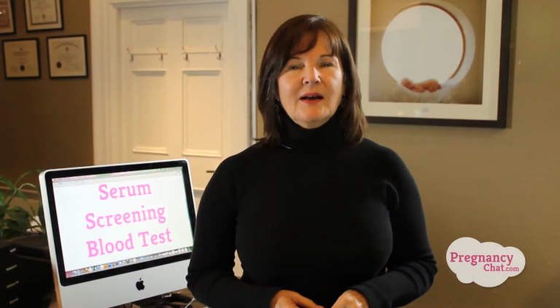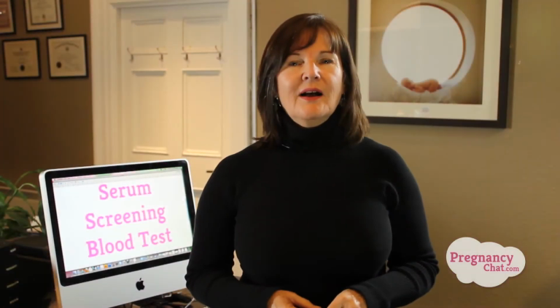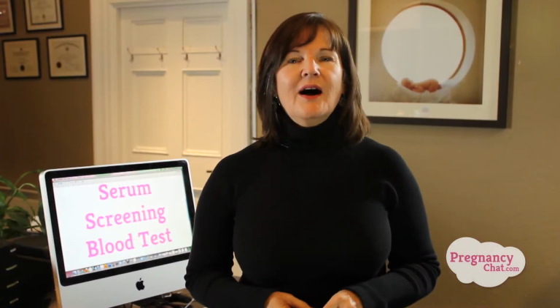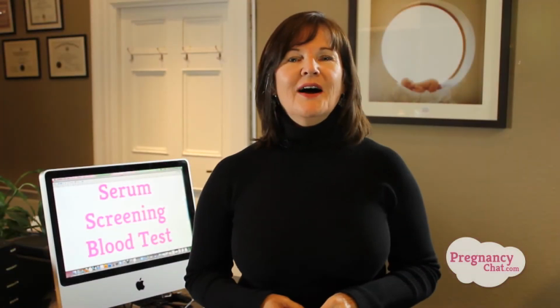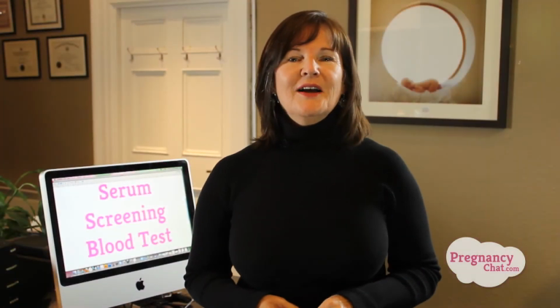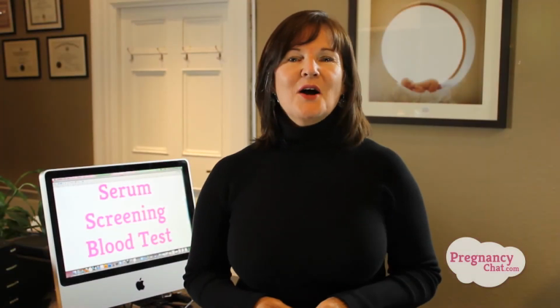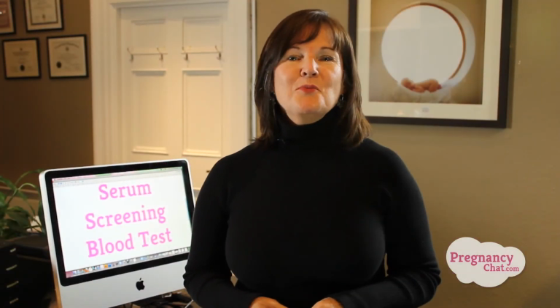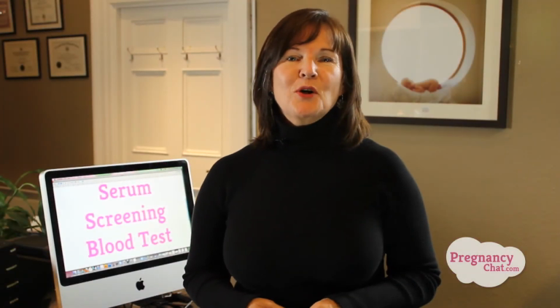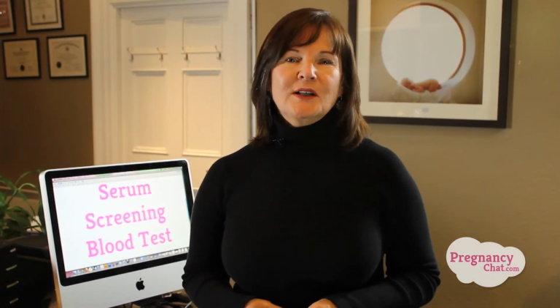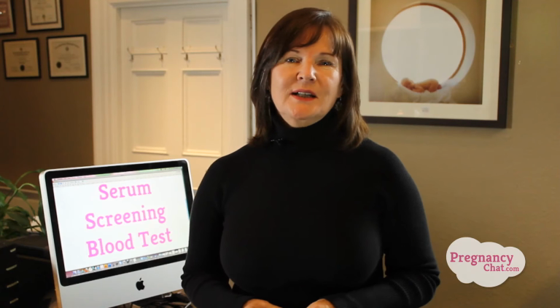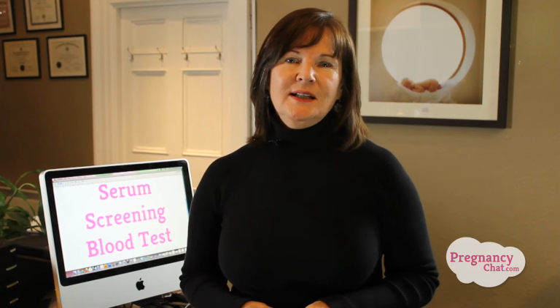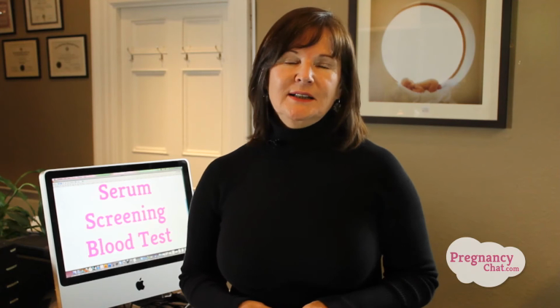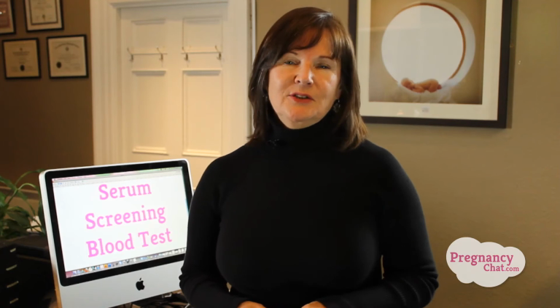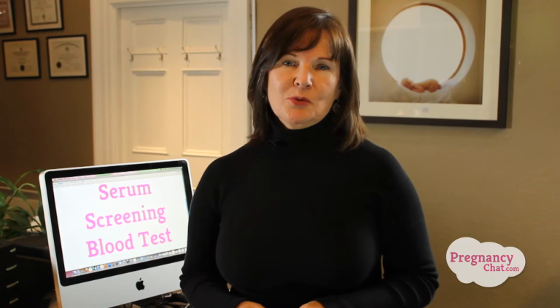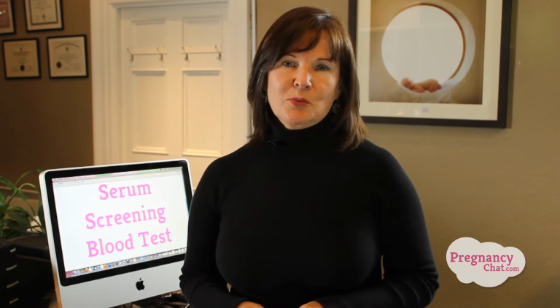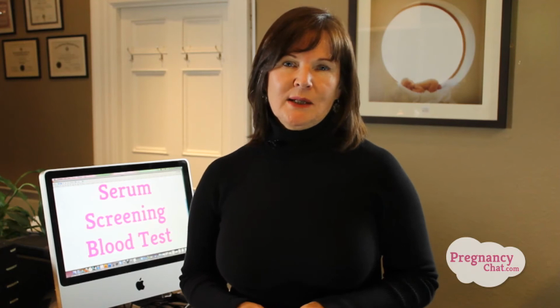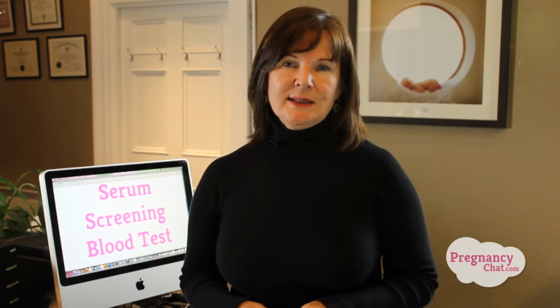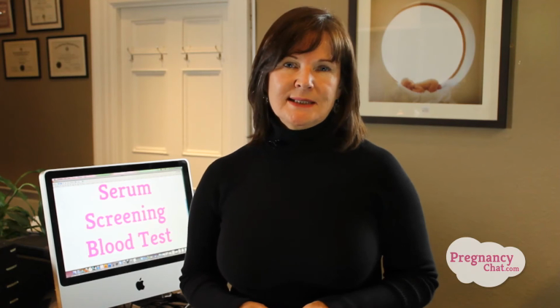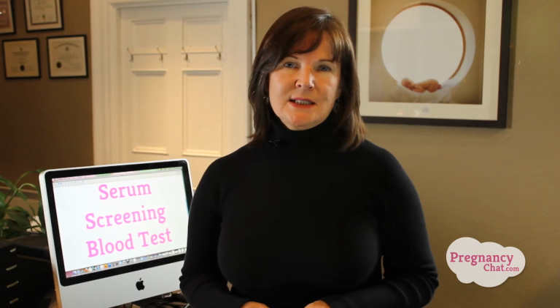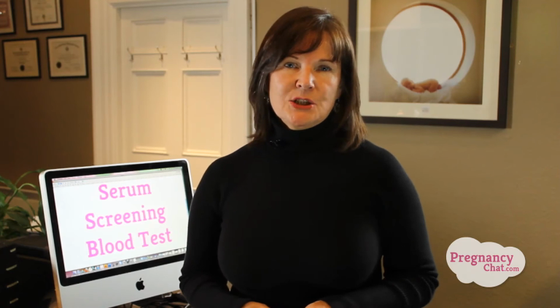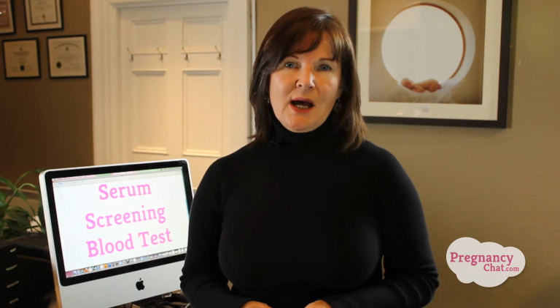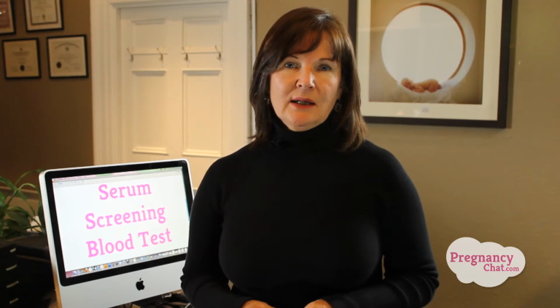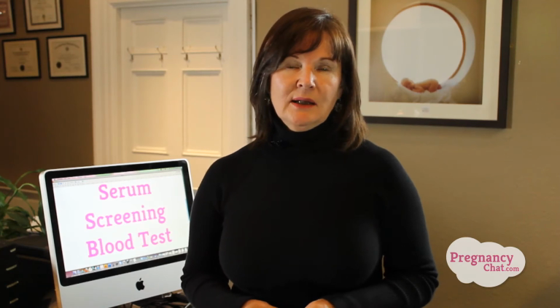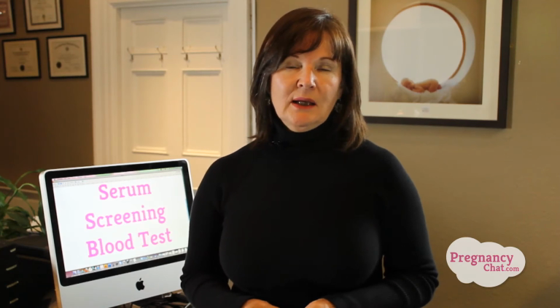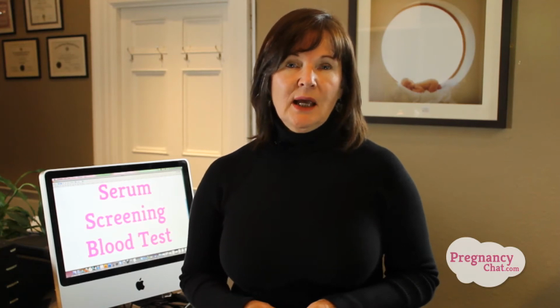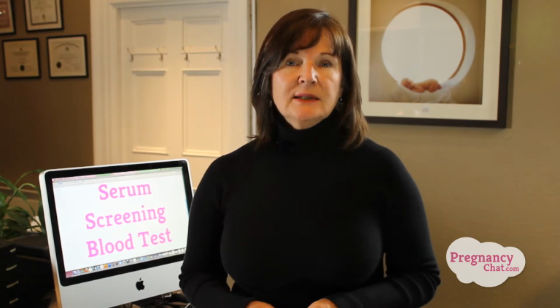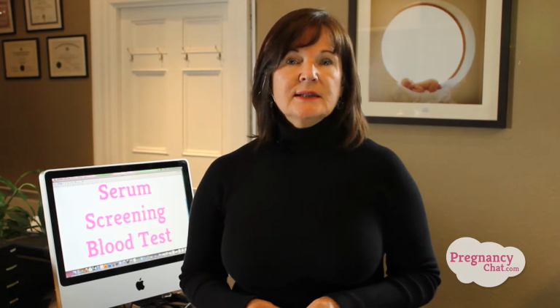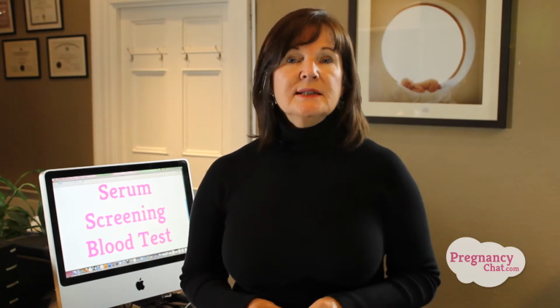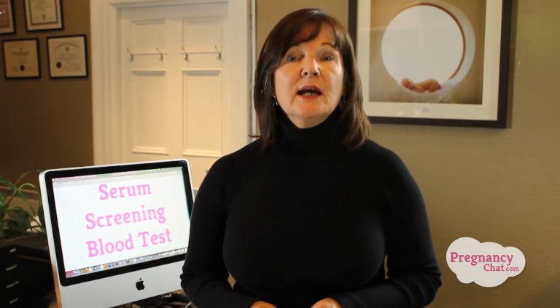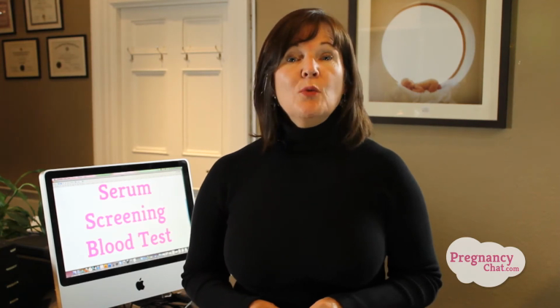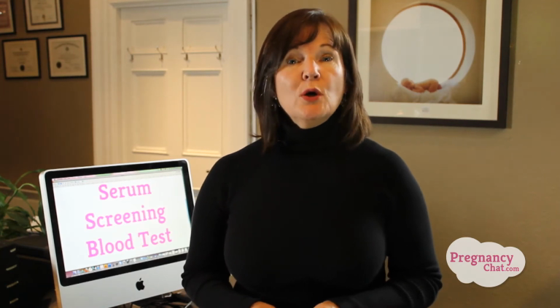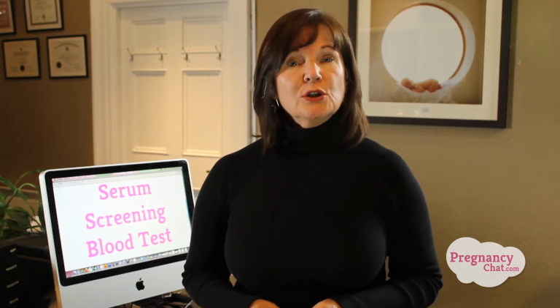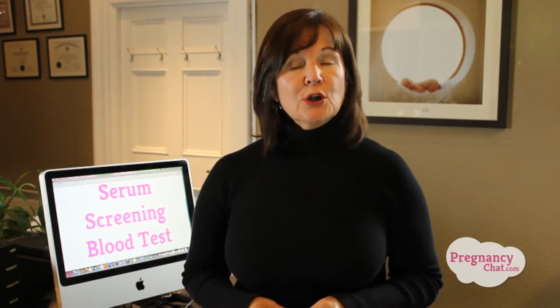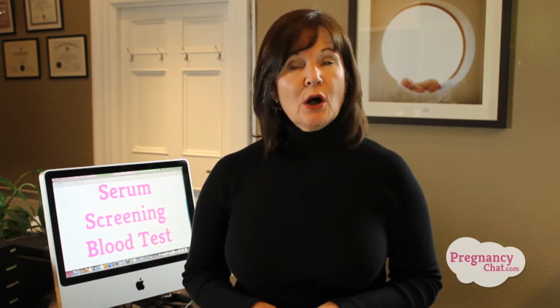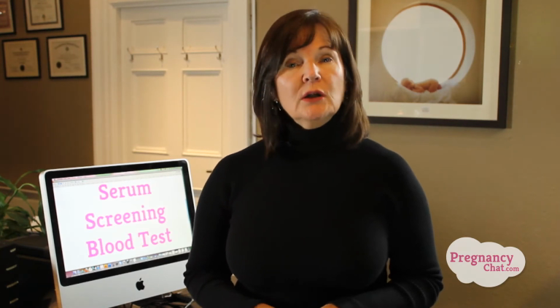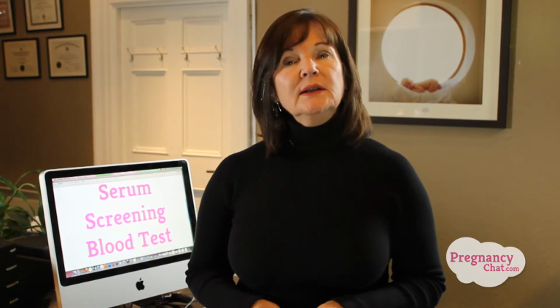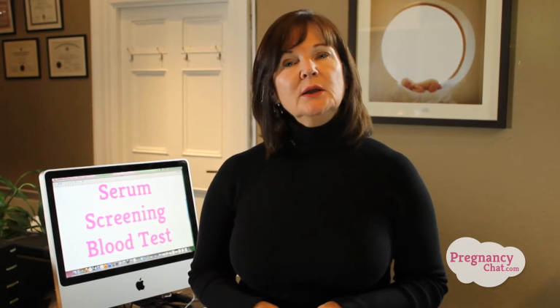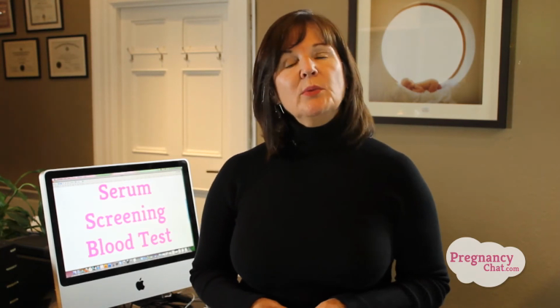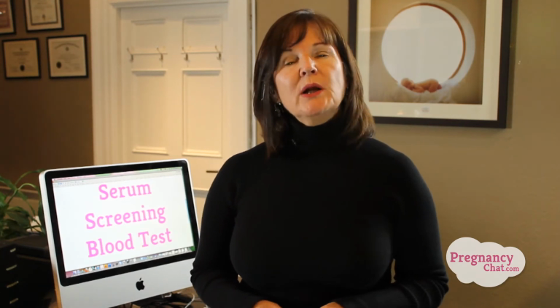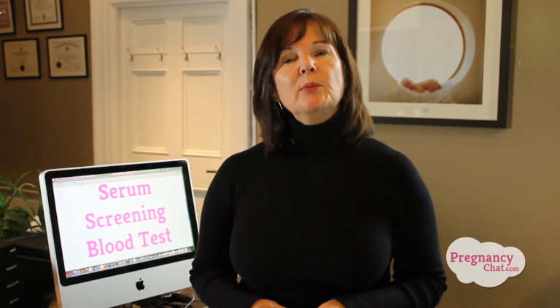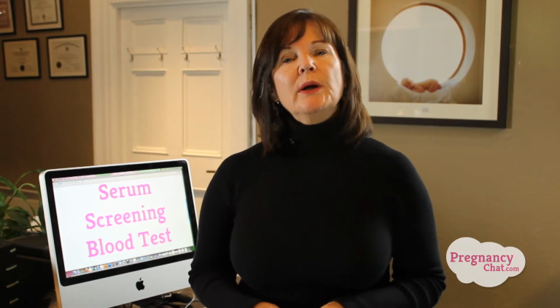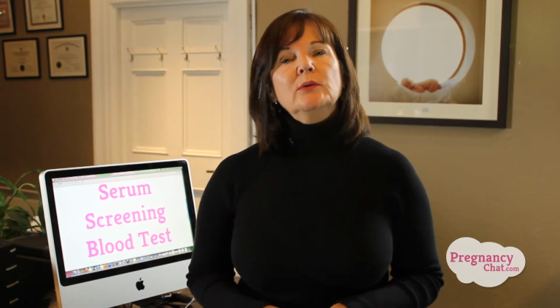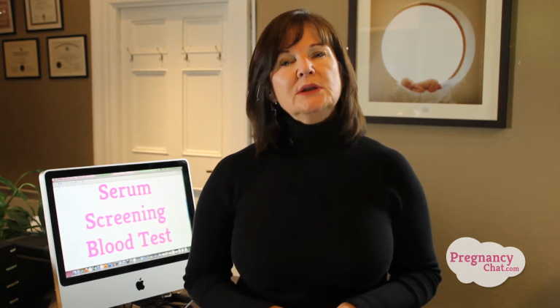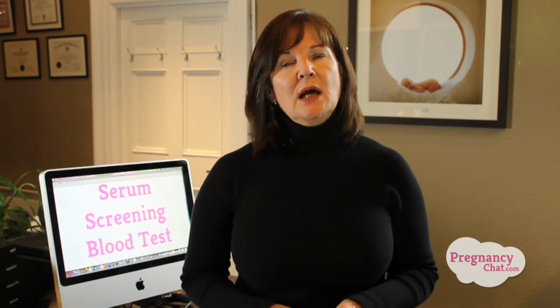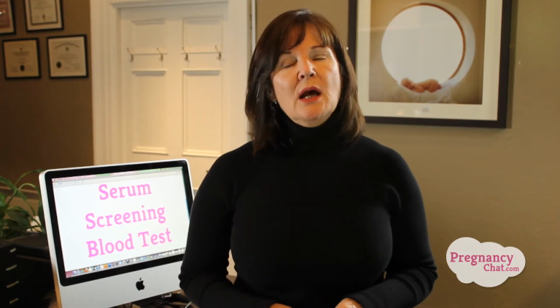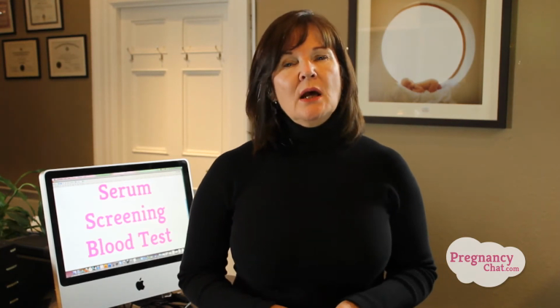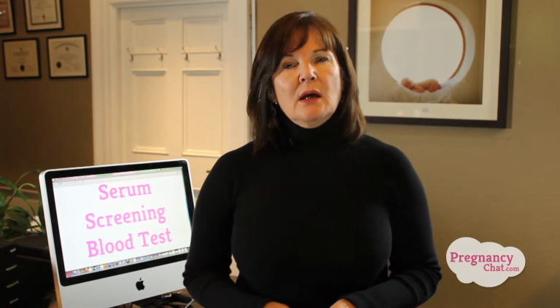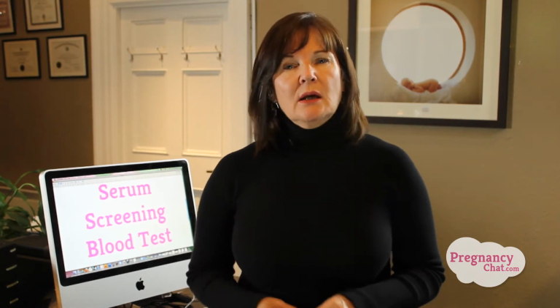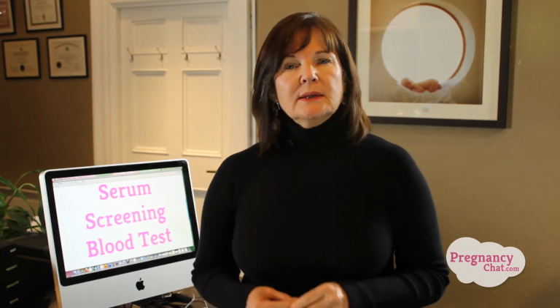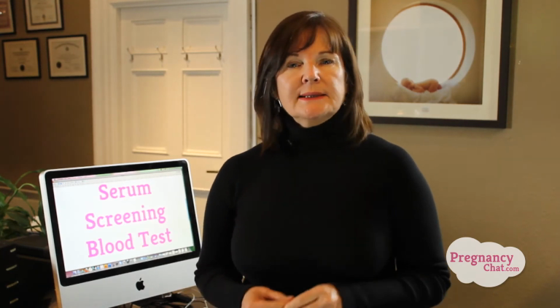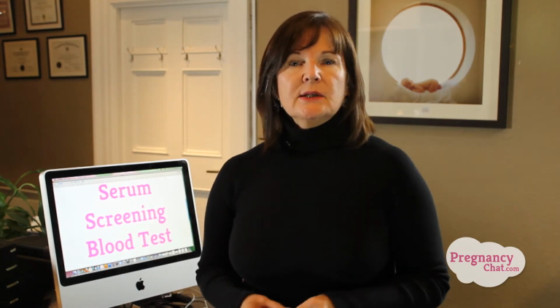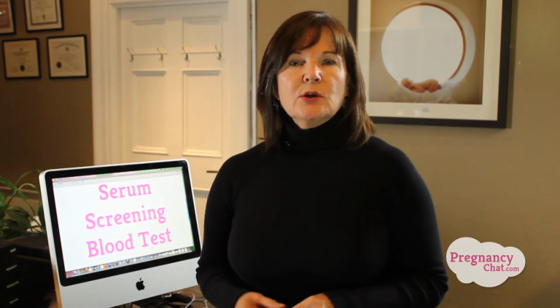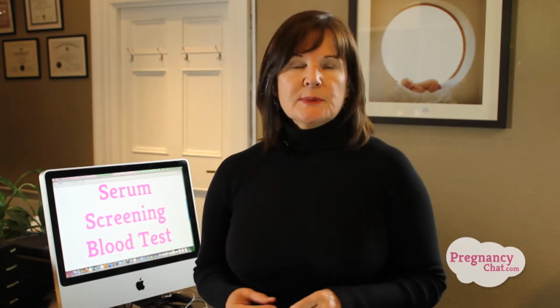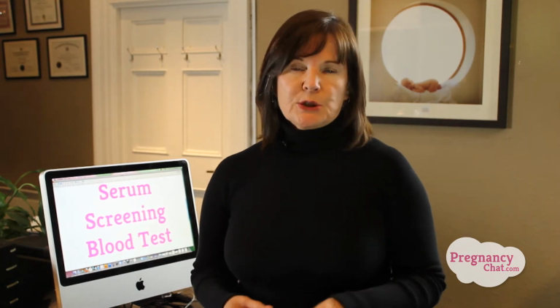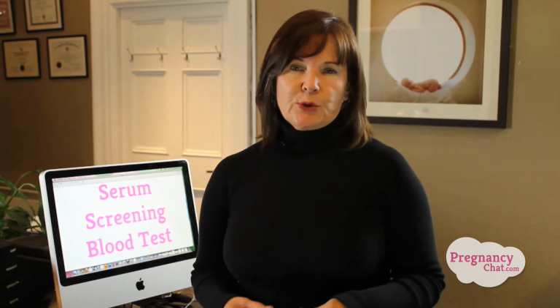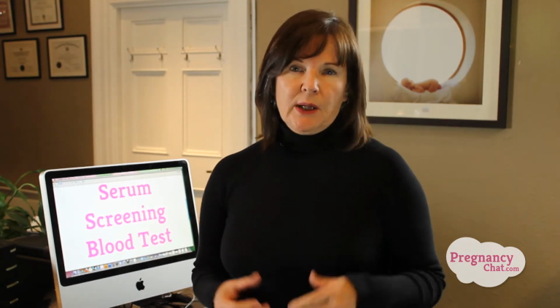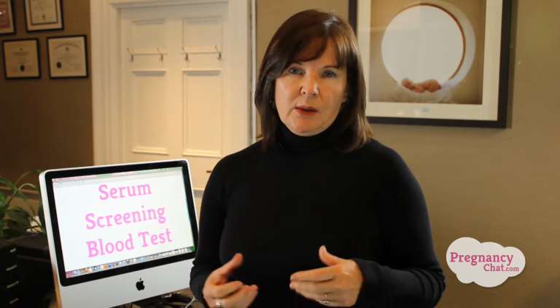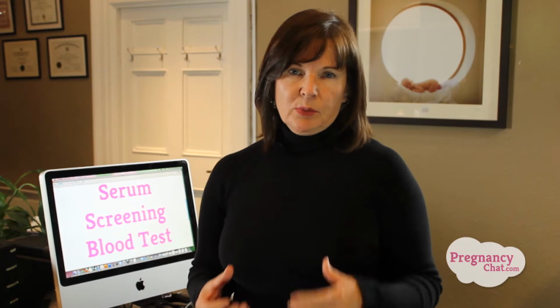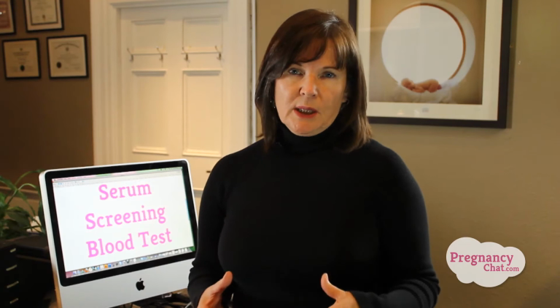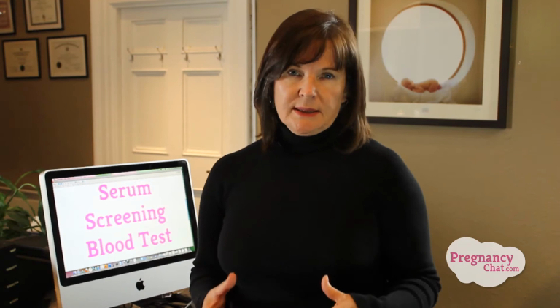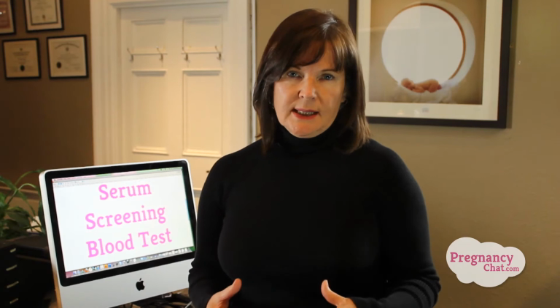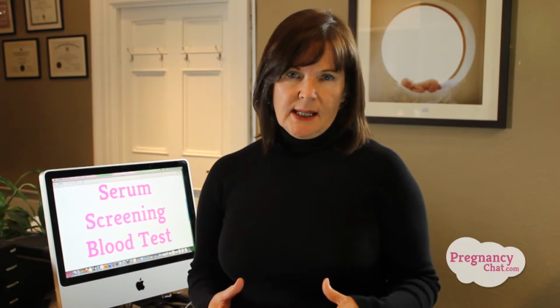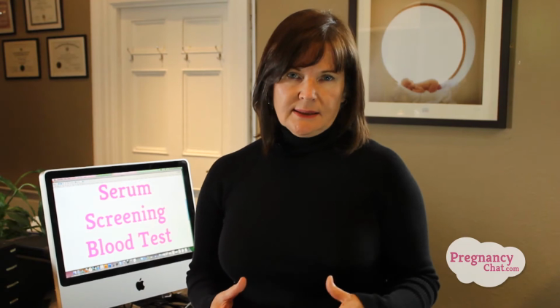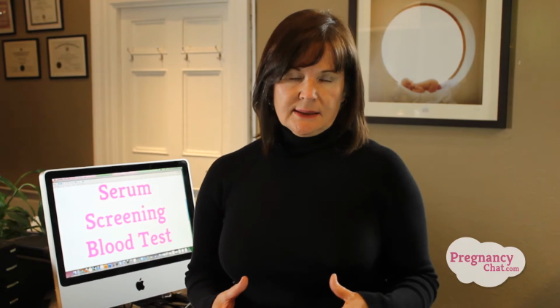Hi, I'm Monica Healey from Pregnancy Chat. Today I want to talk a little bit about serum screening blood tests.